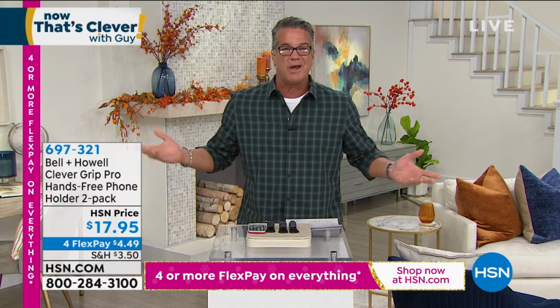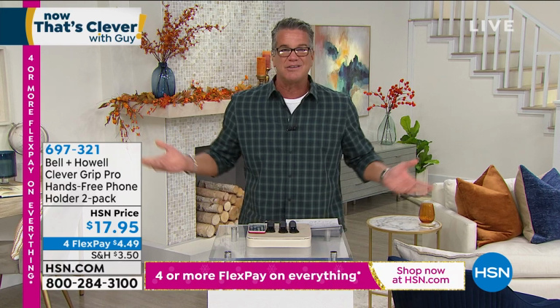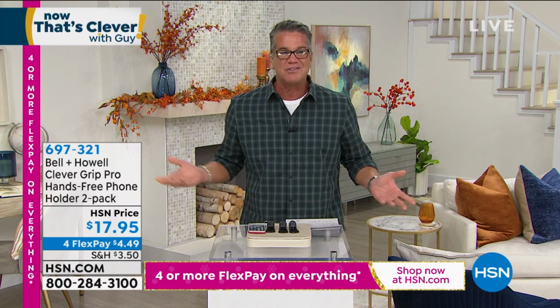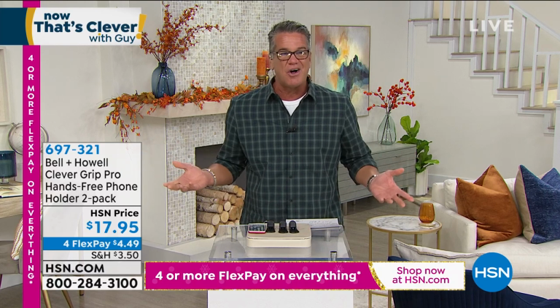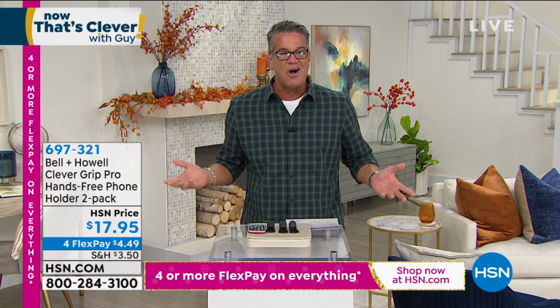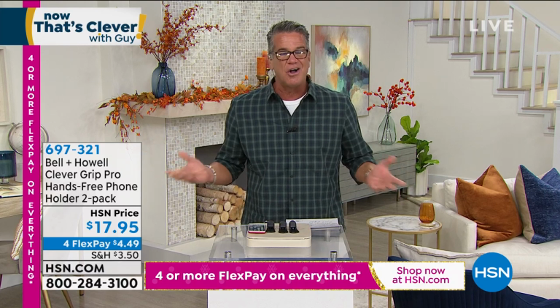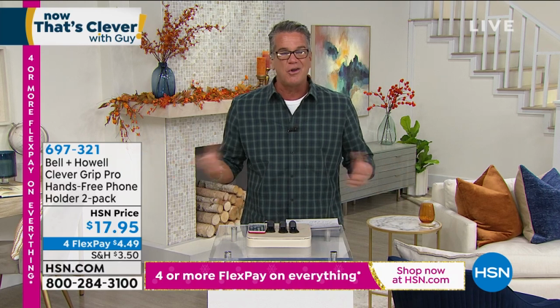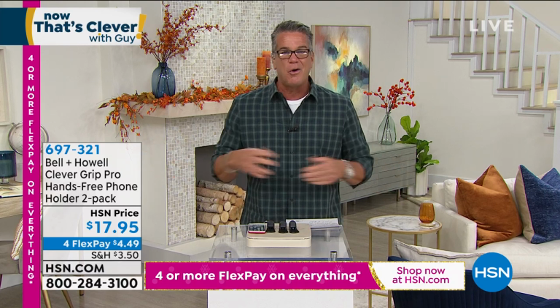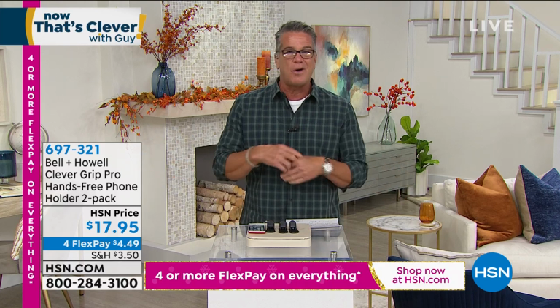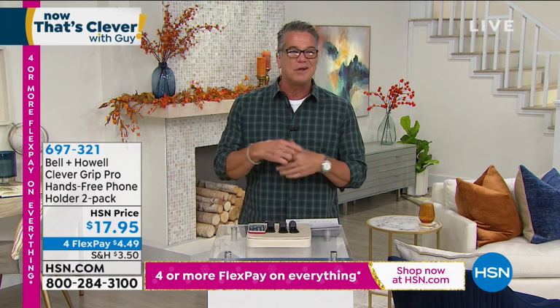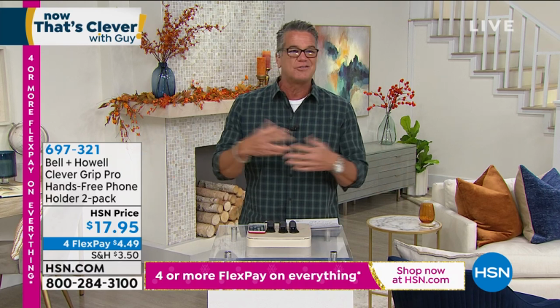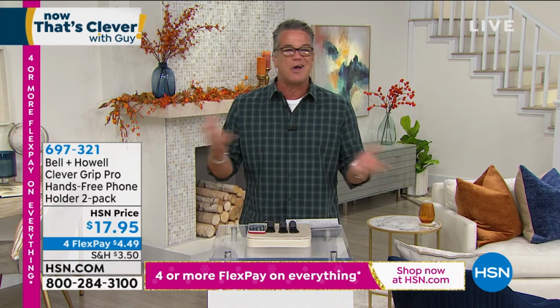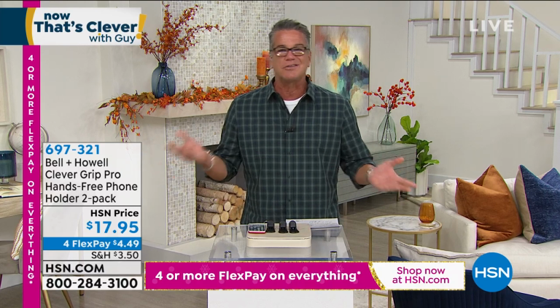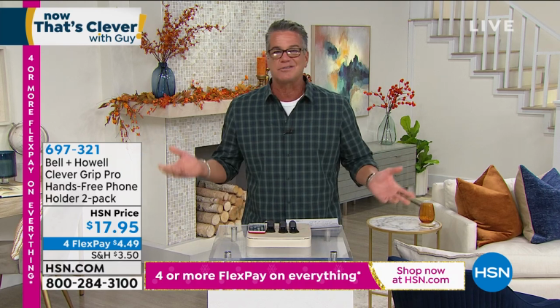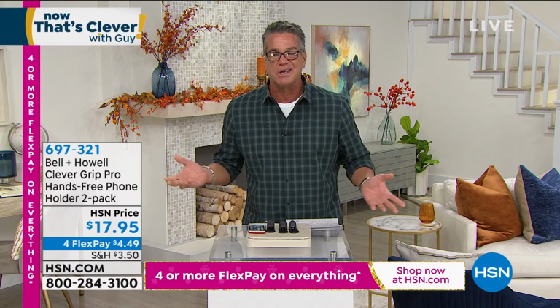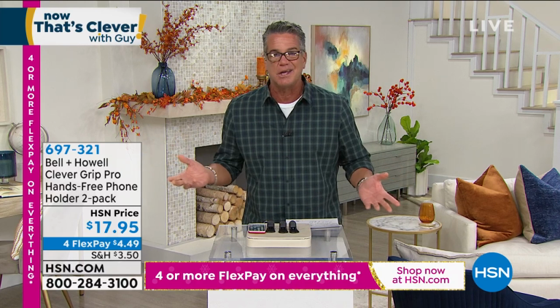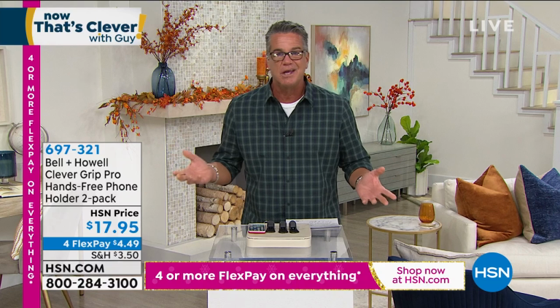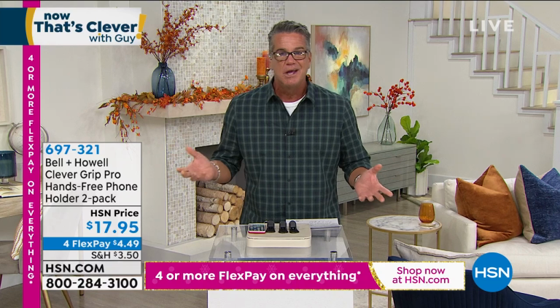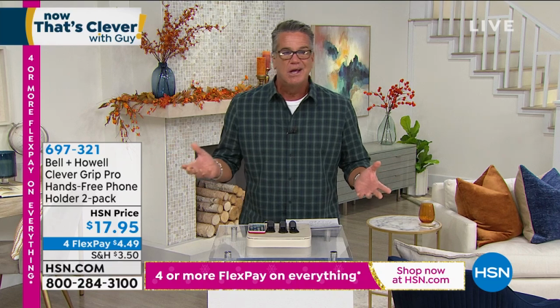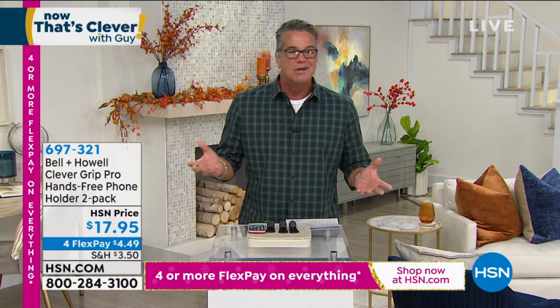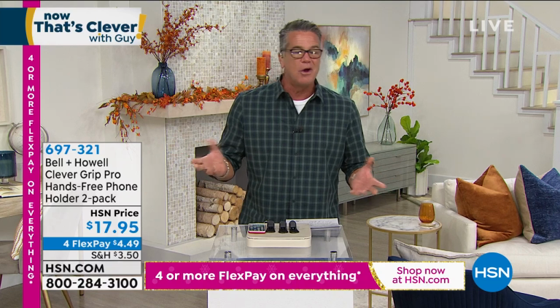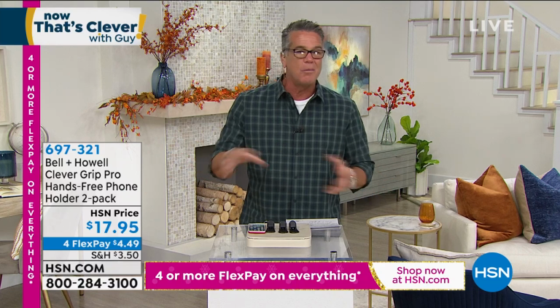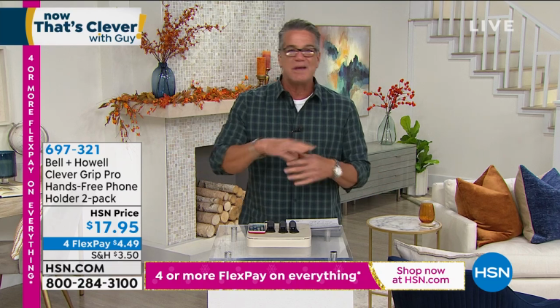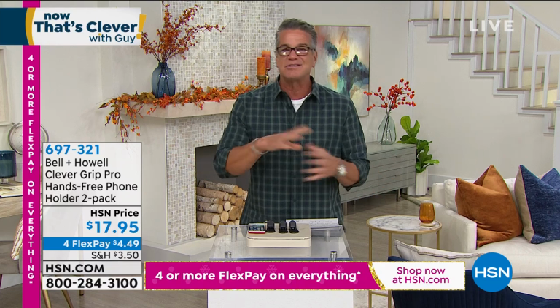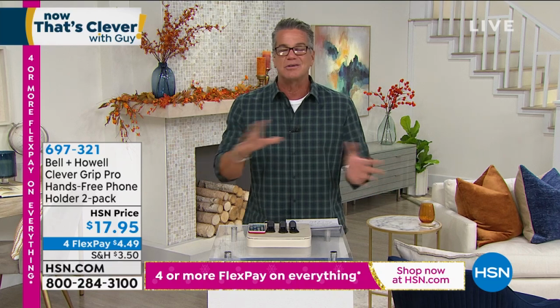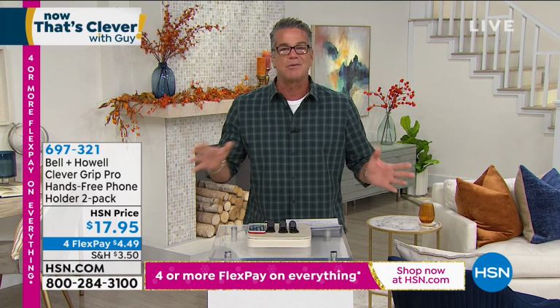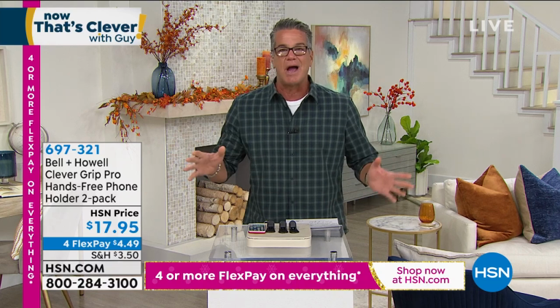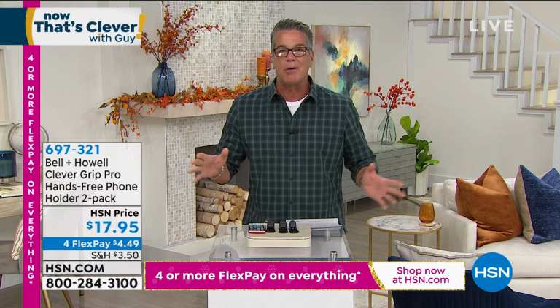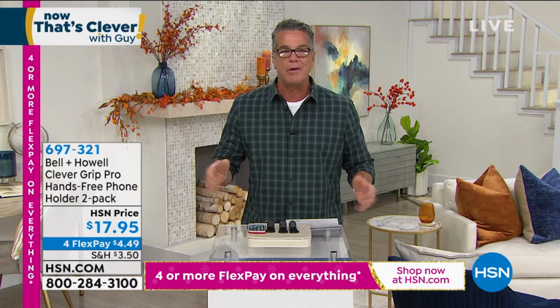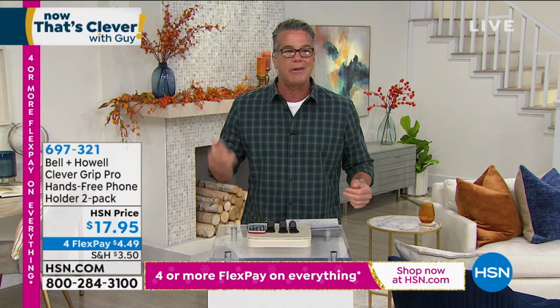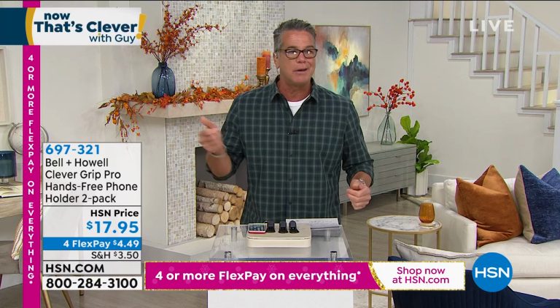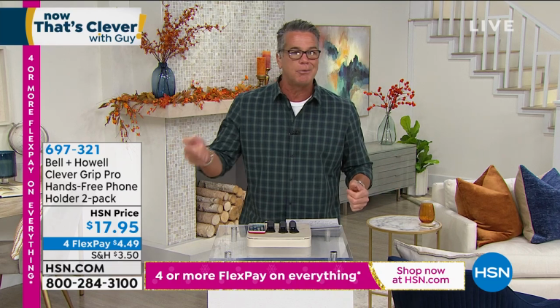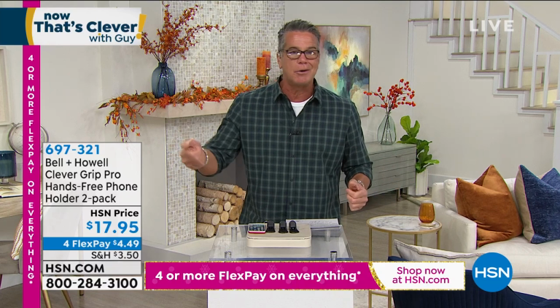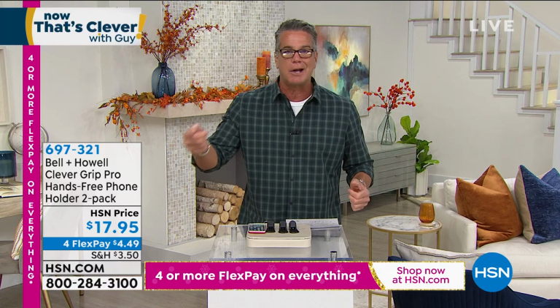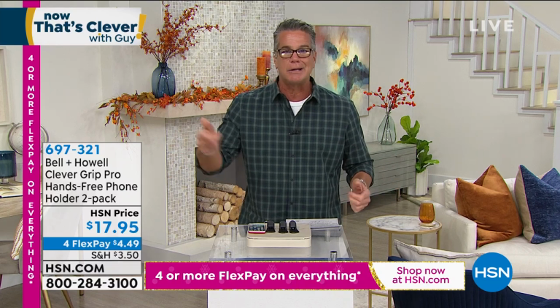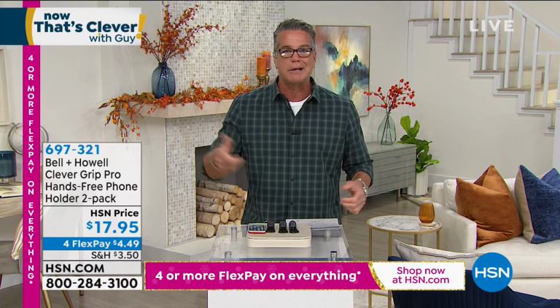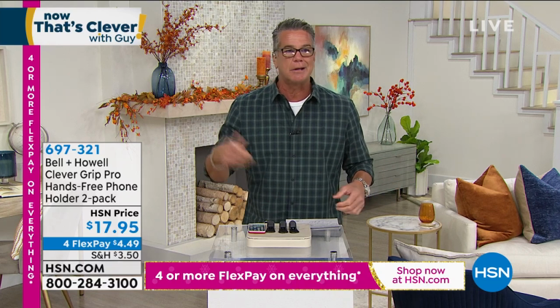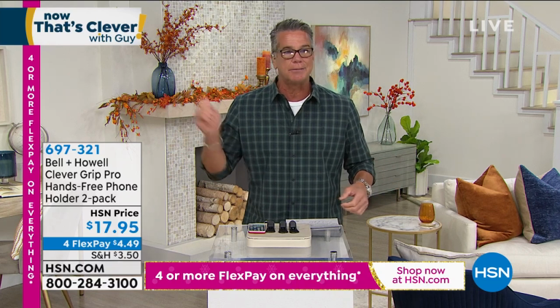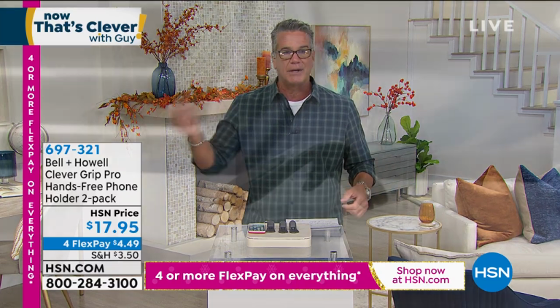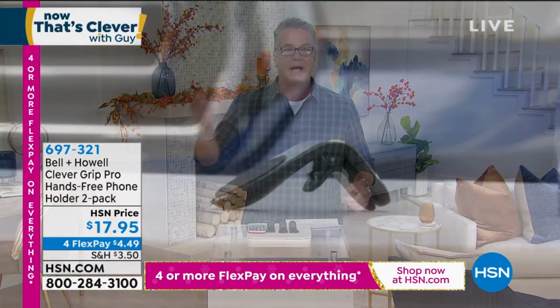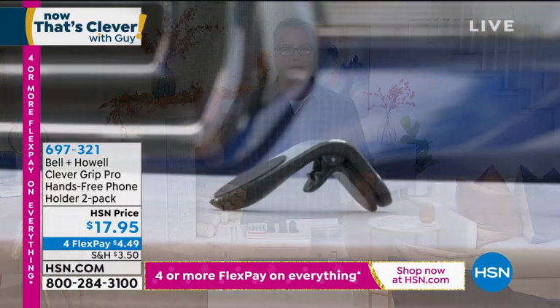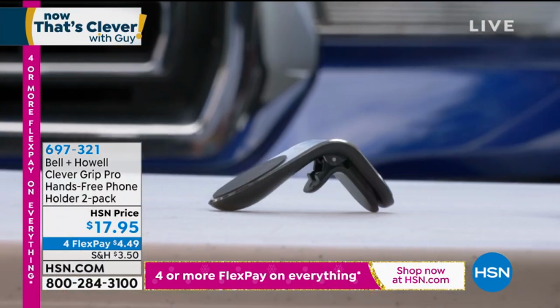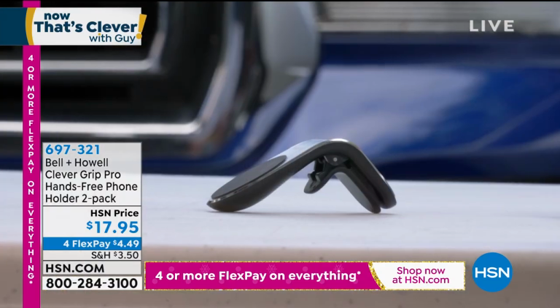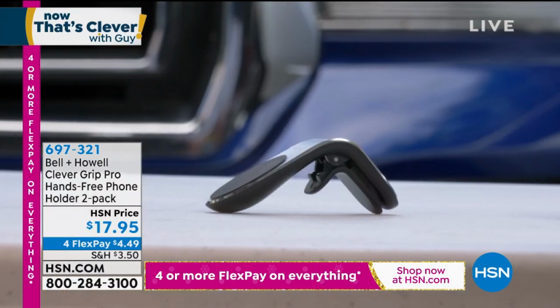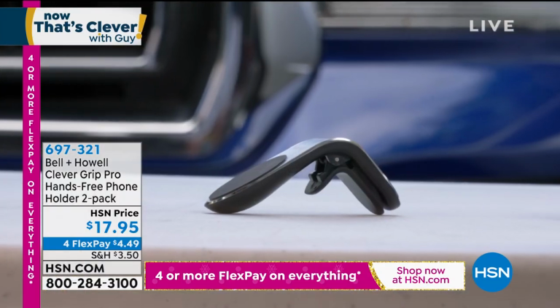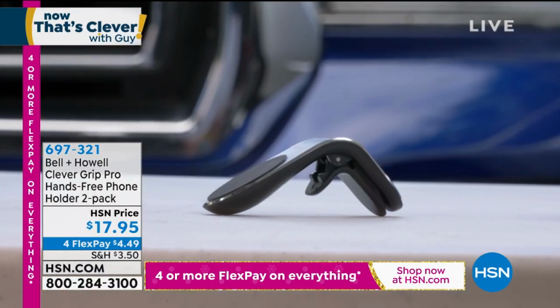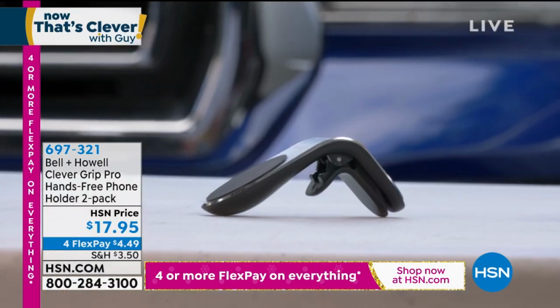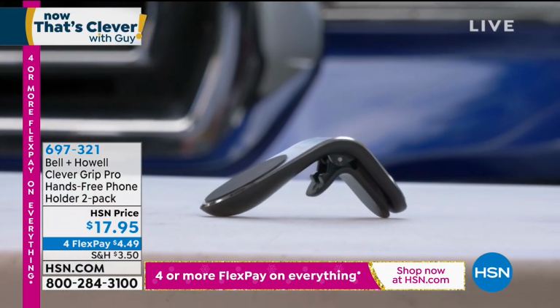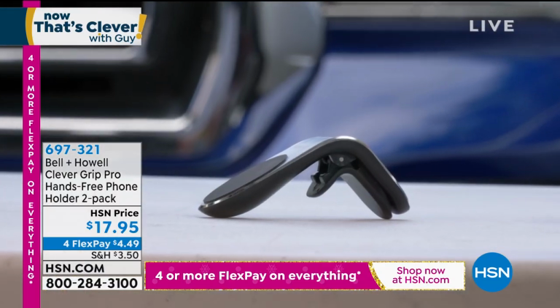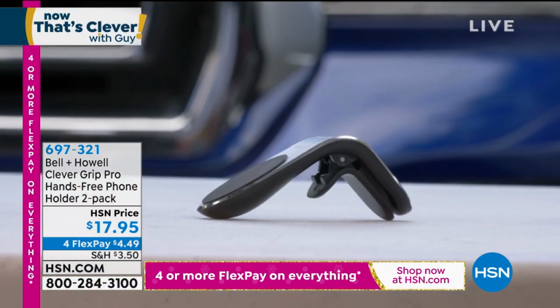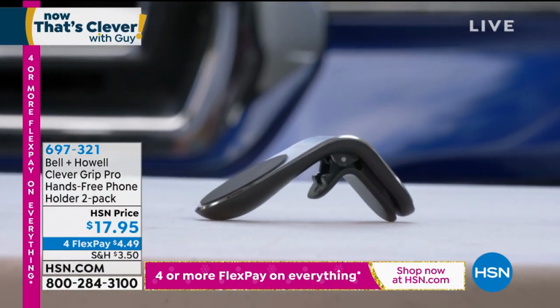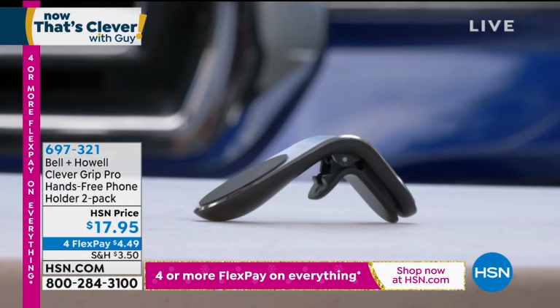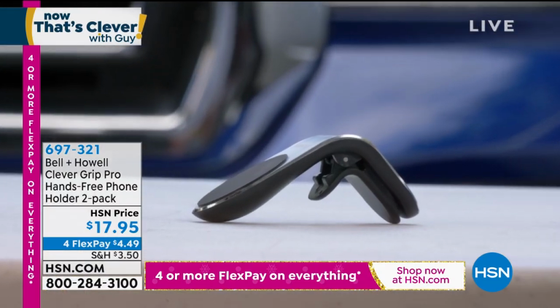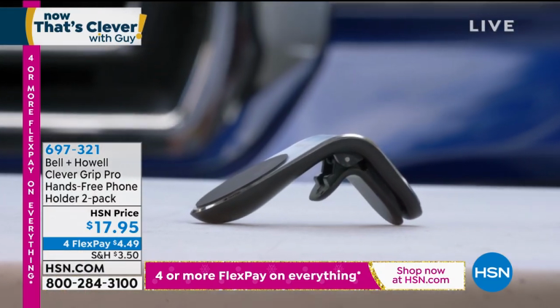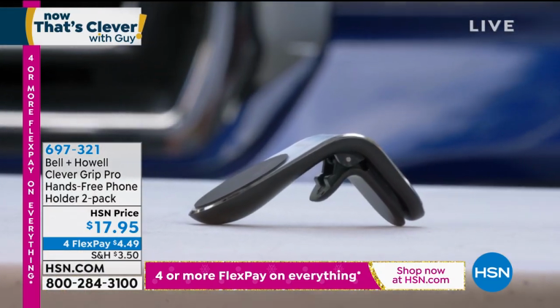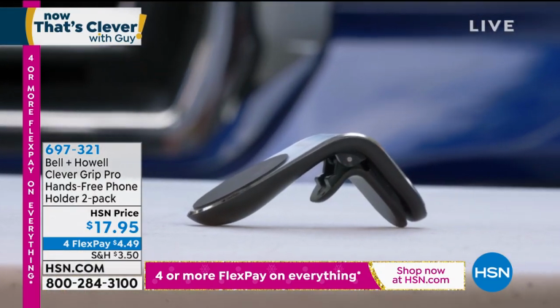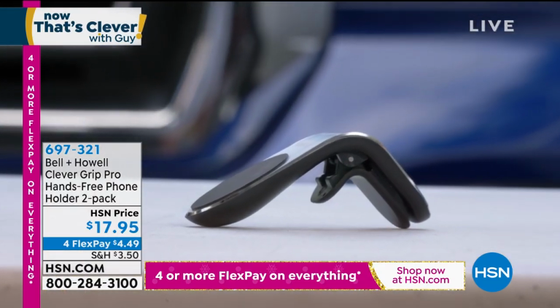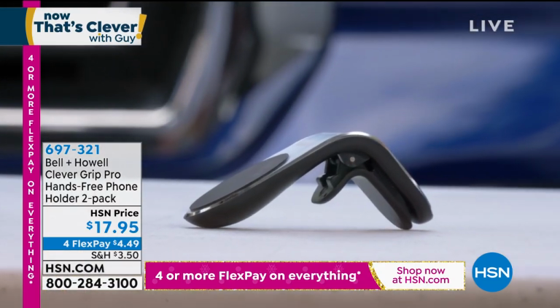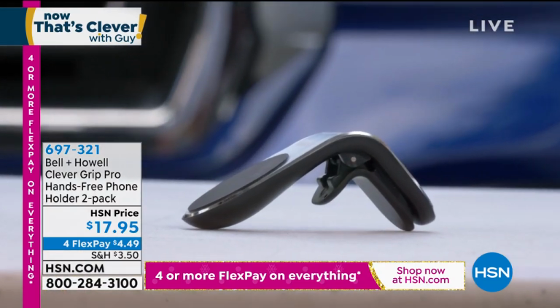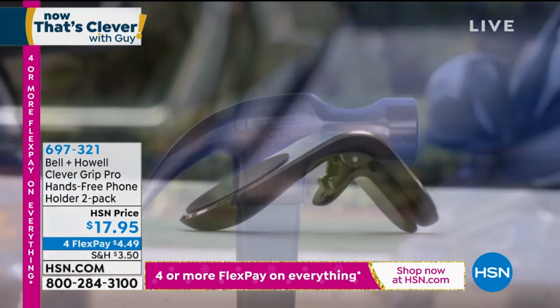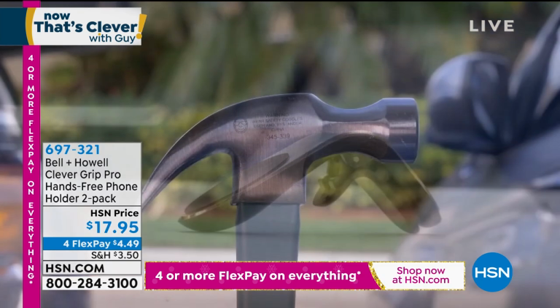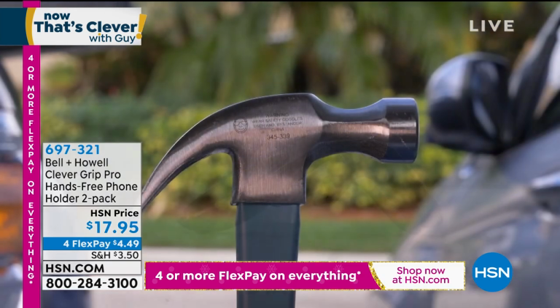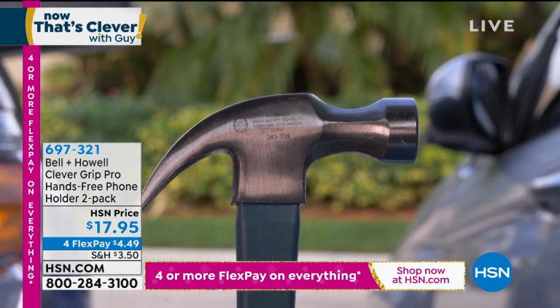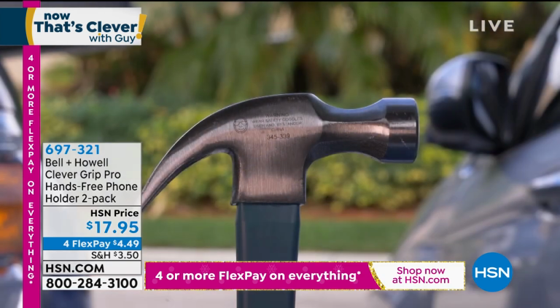No install, no adjusting, no messing around with it. You put it in, you clip it on, there's your phone, you're good to go. And it'll work on any standard phone.